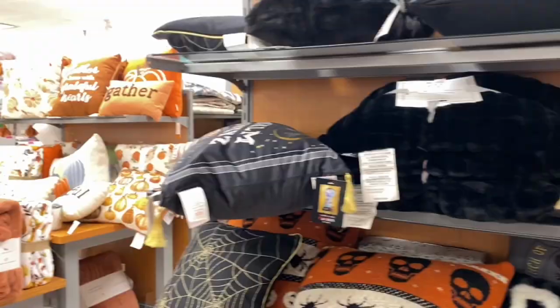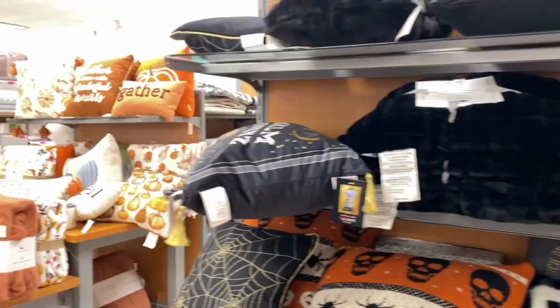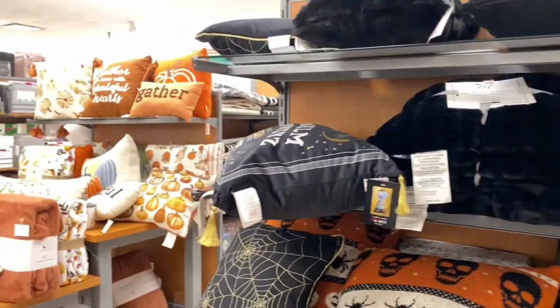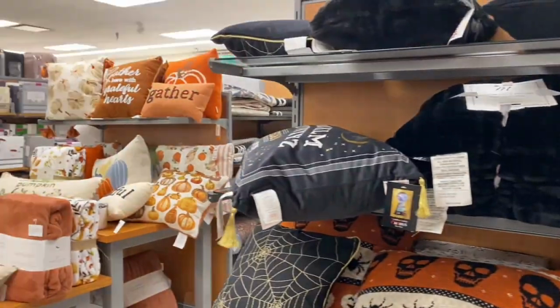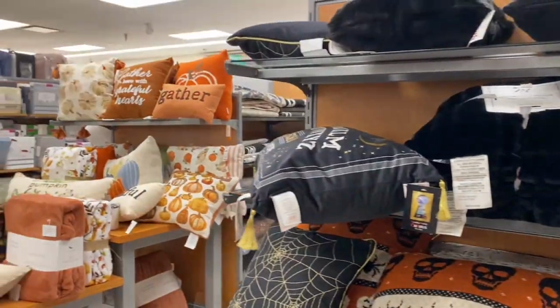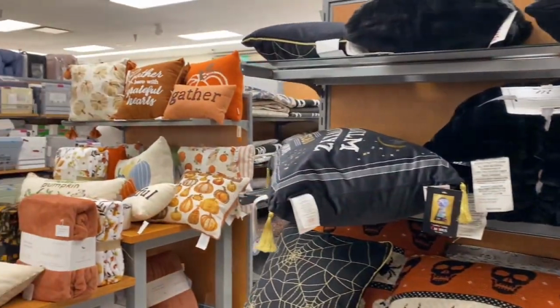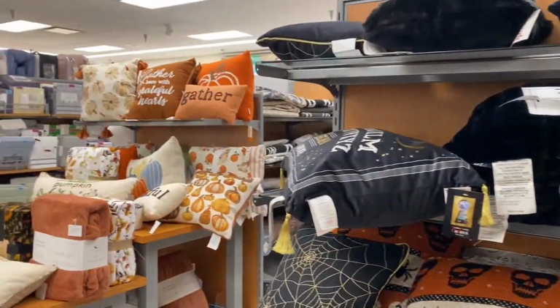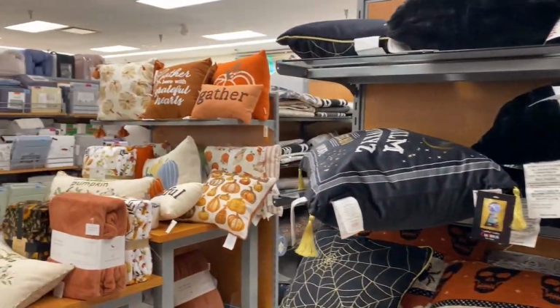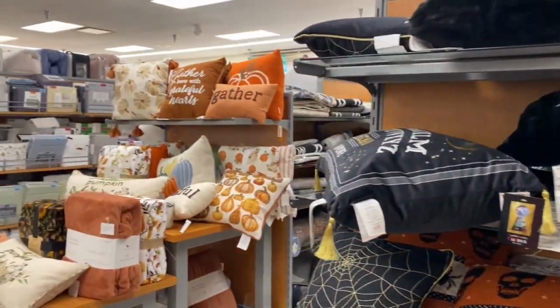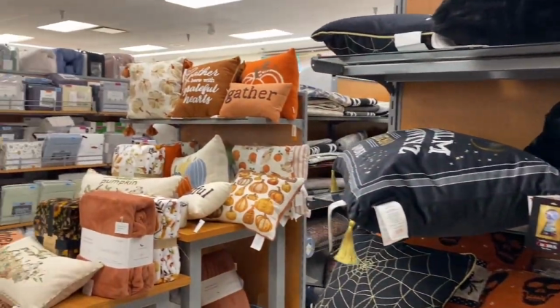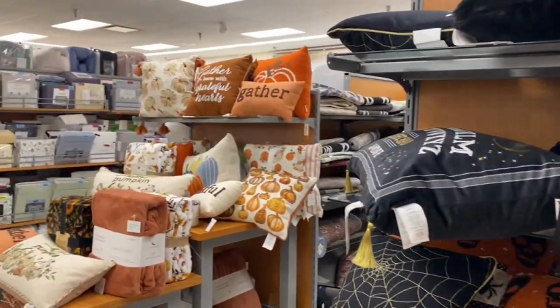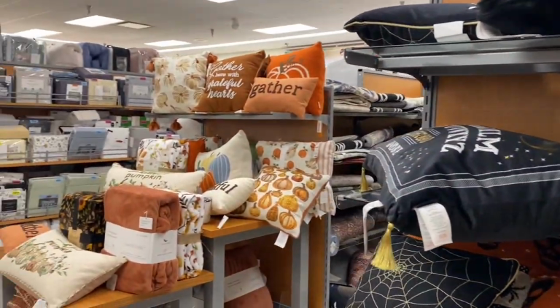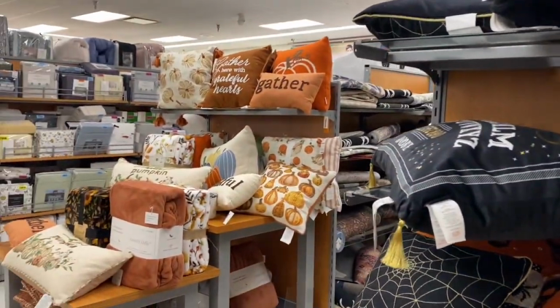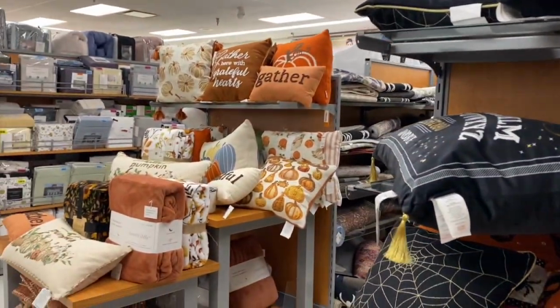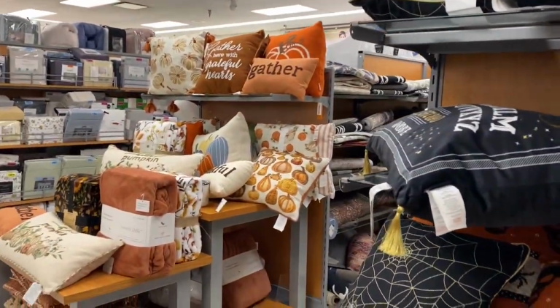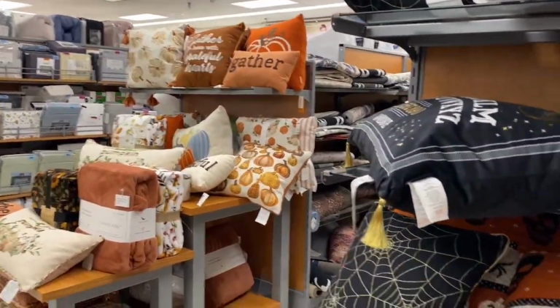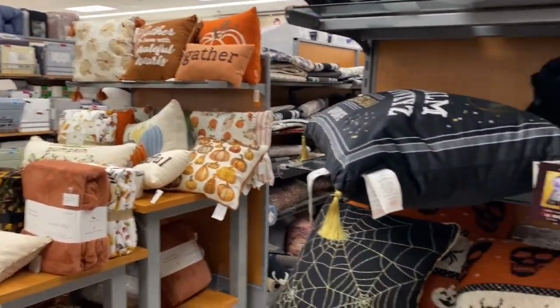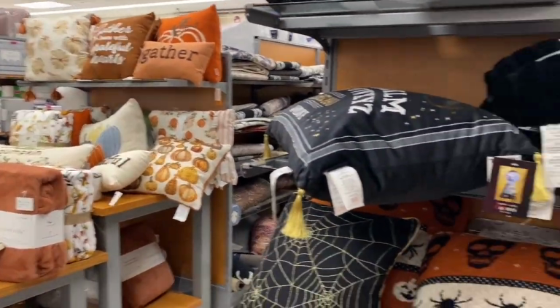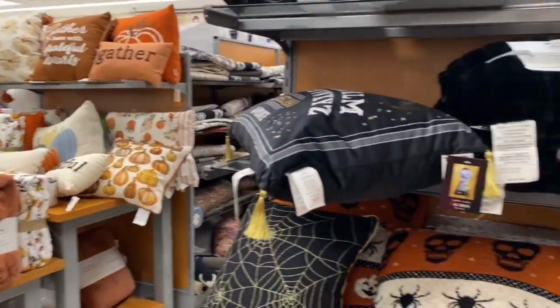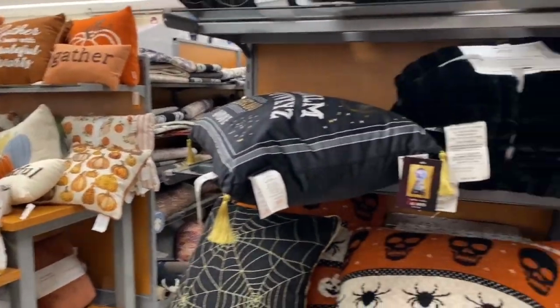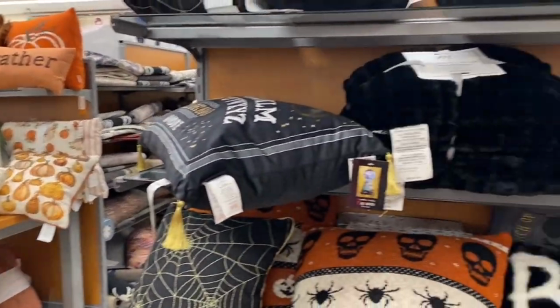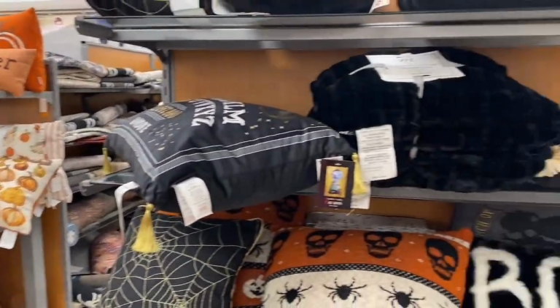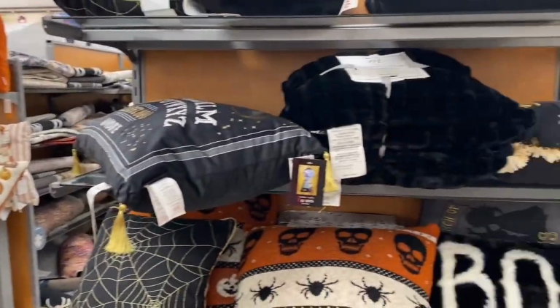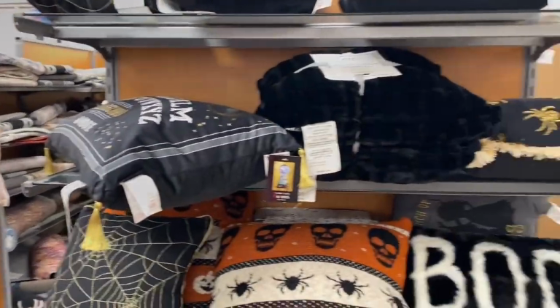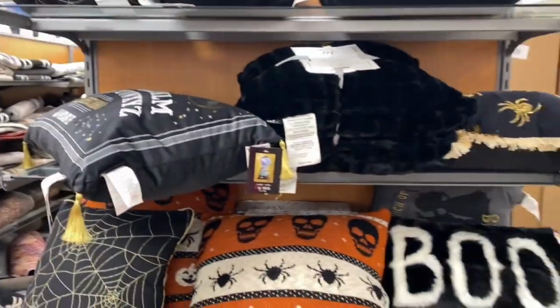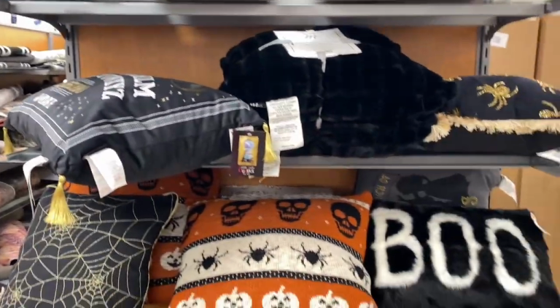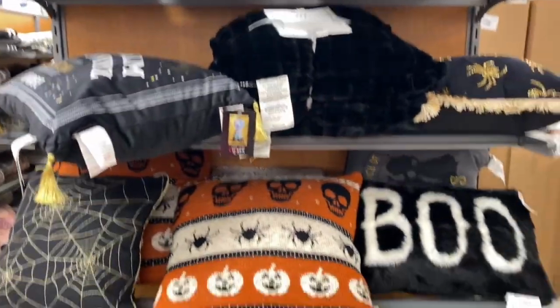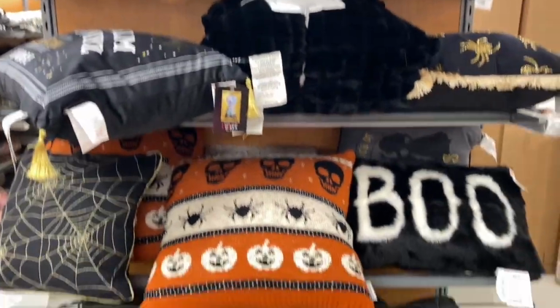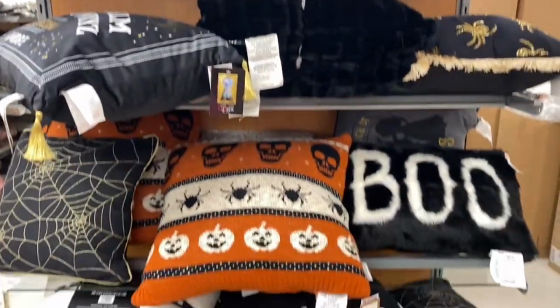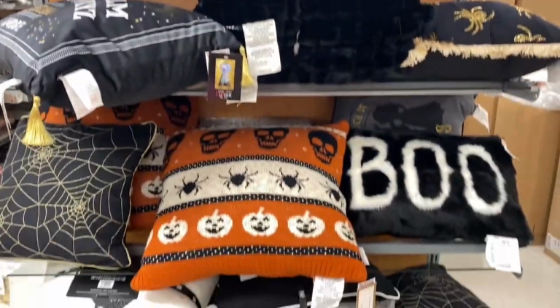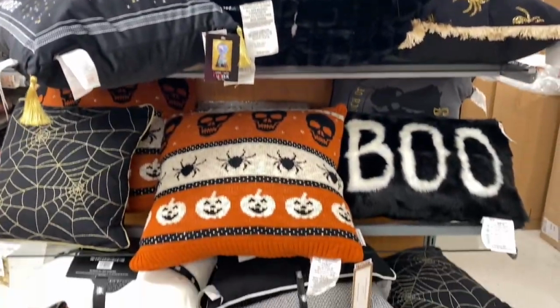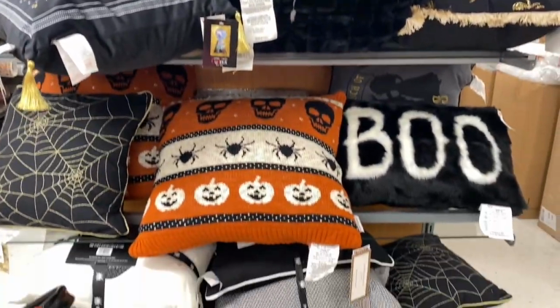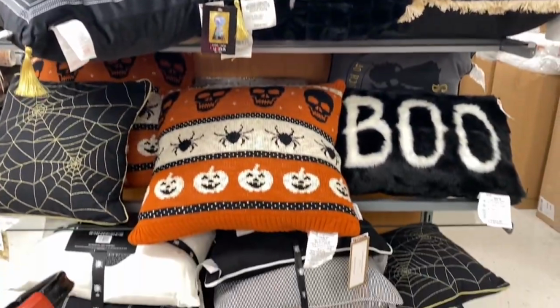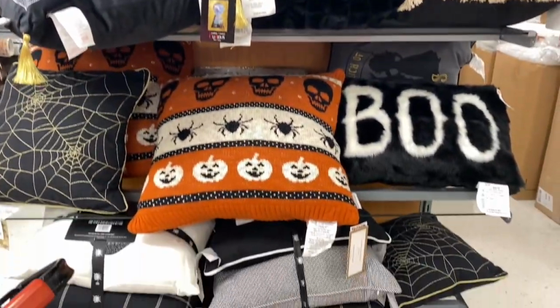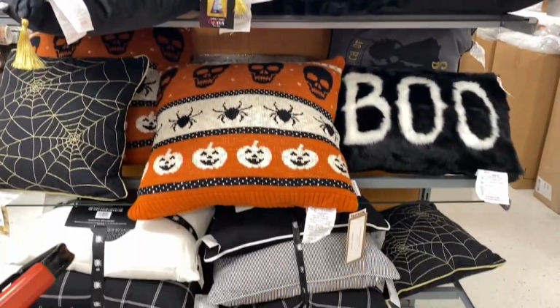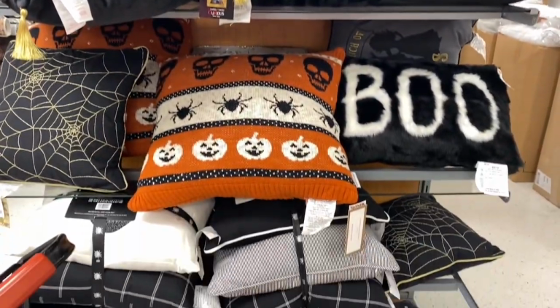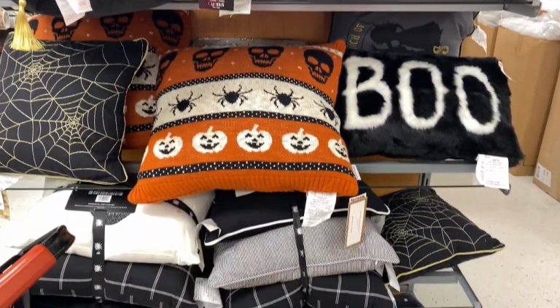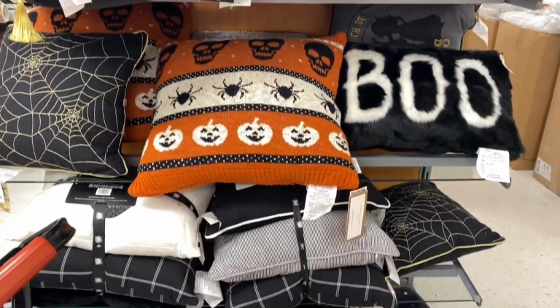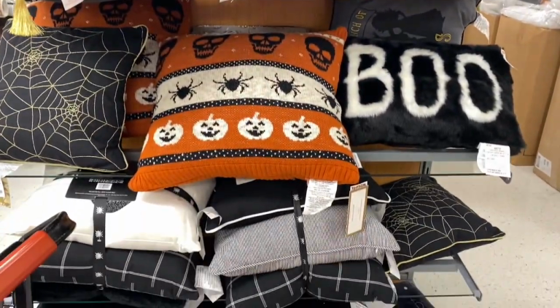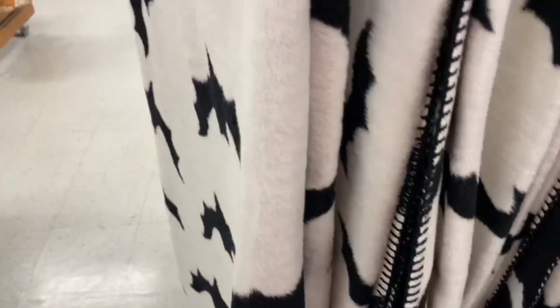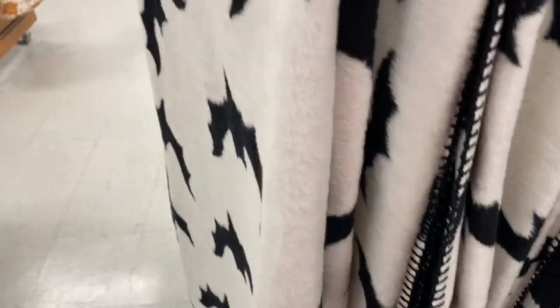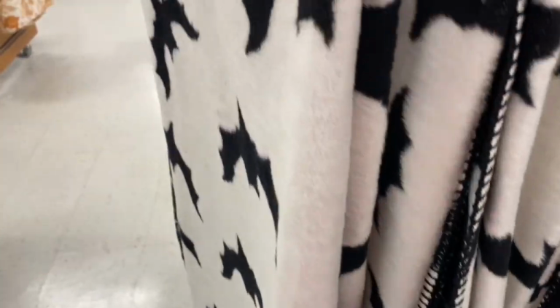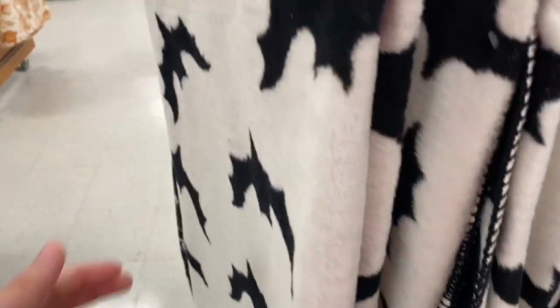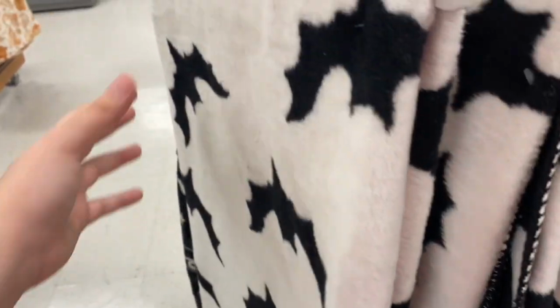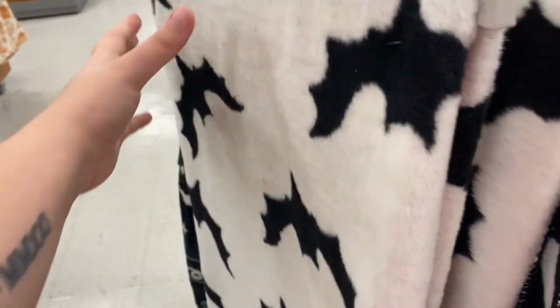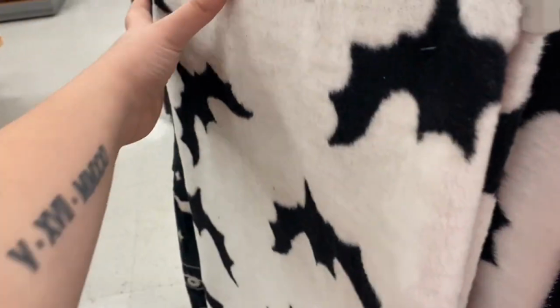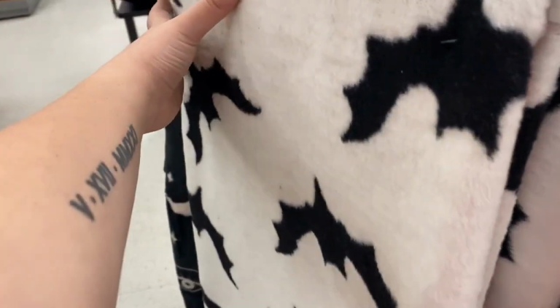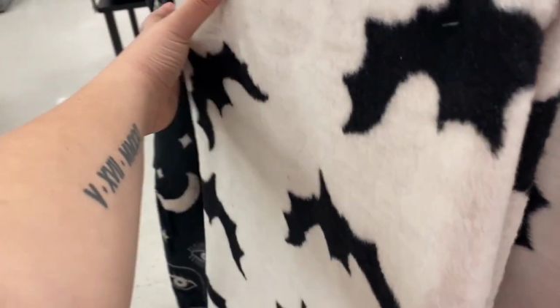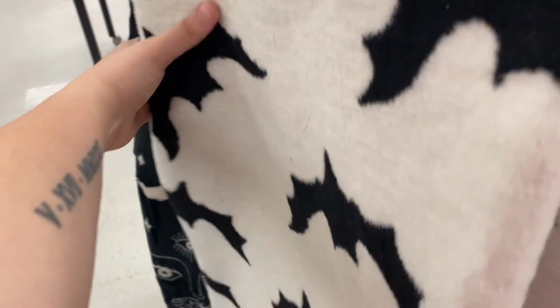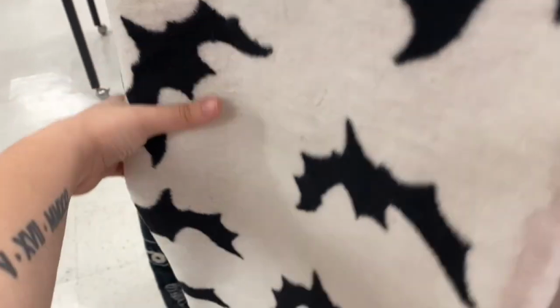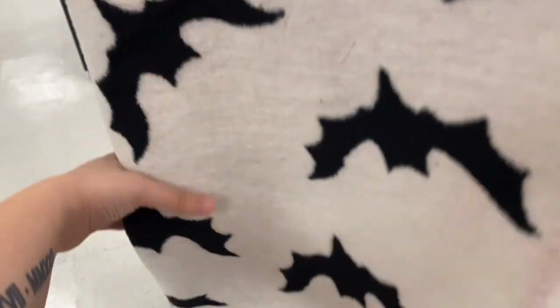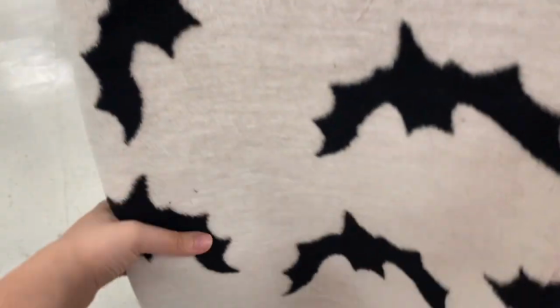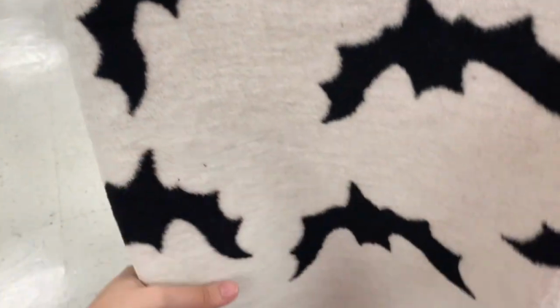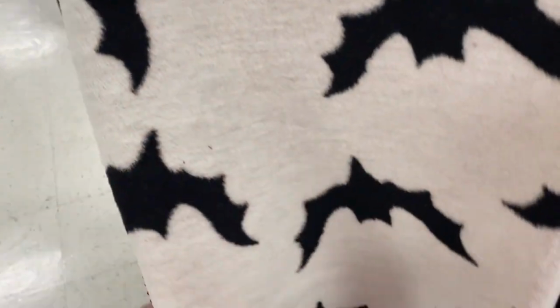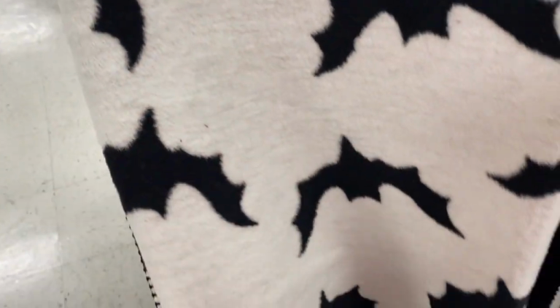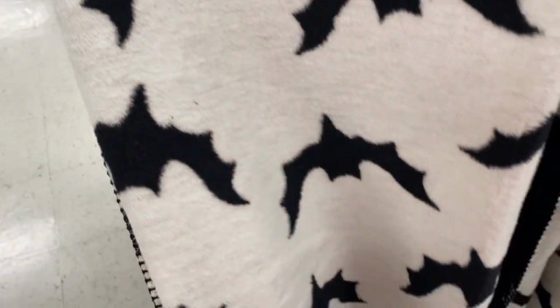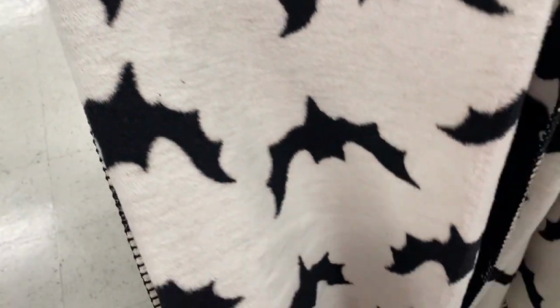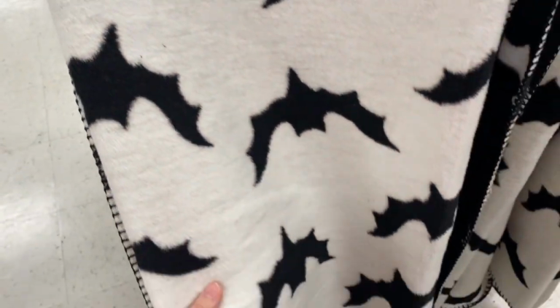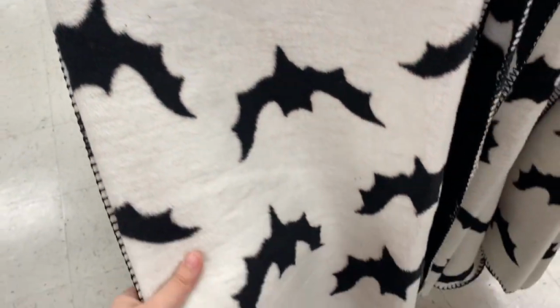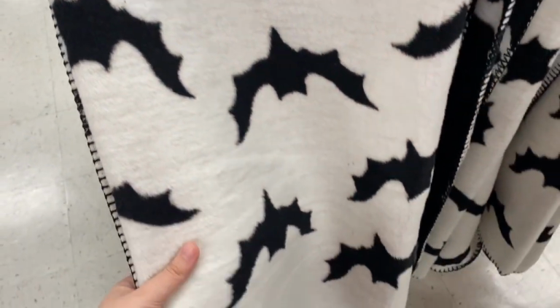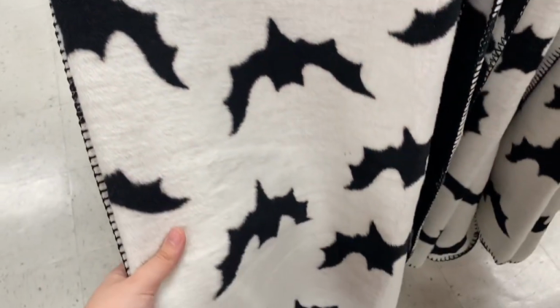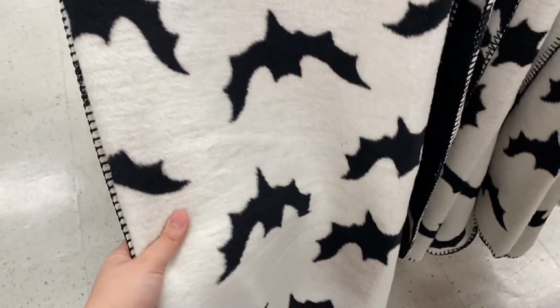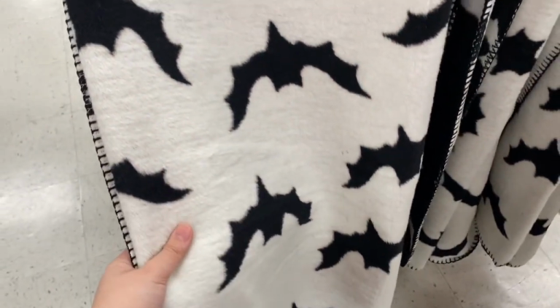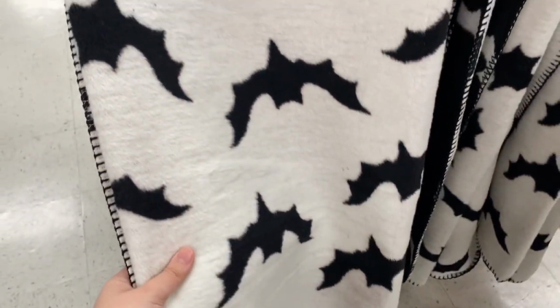Now we're on to the blankets and pillows — I think I'm gonna get this bat one.